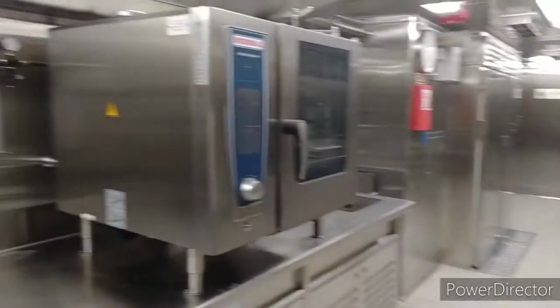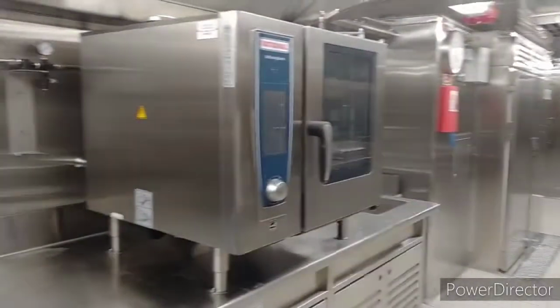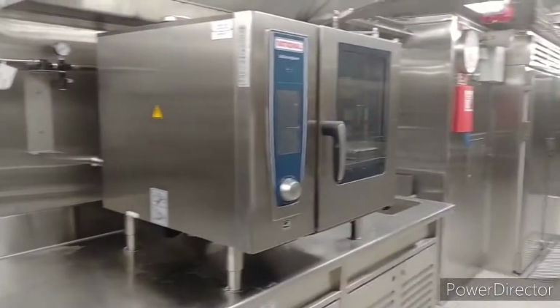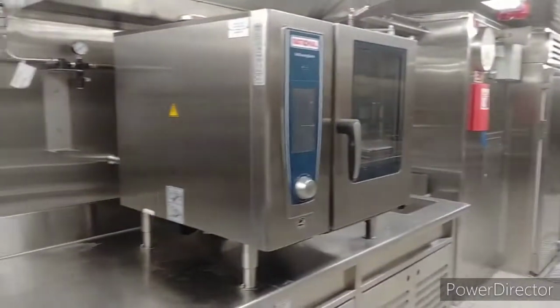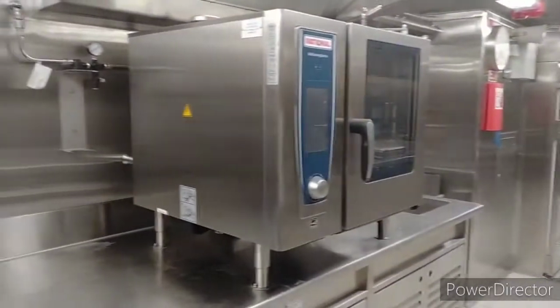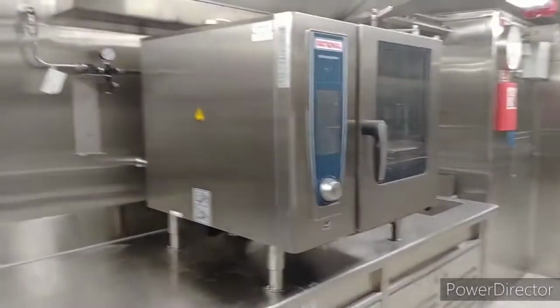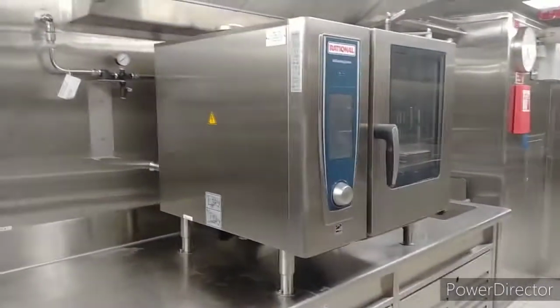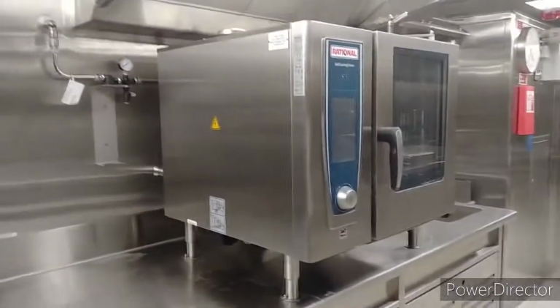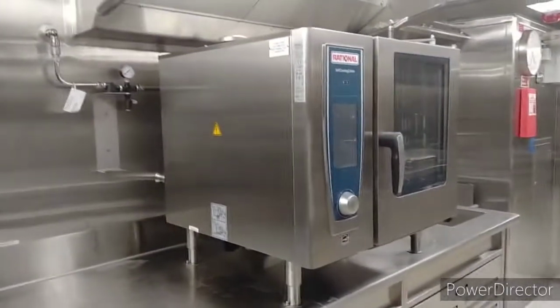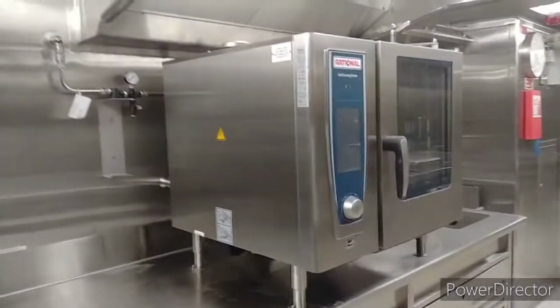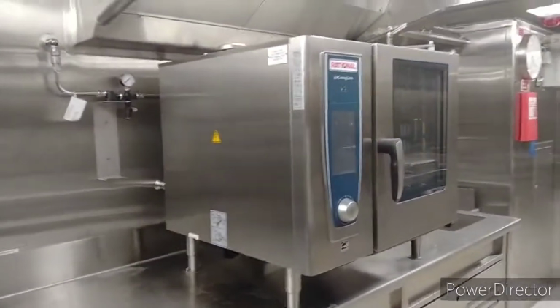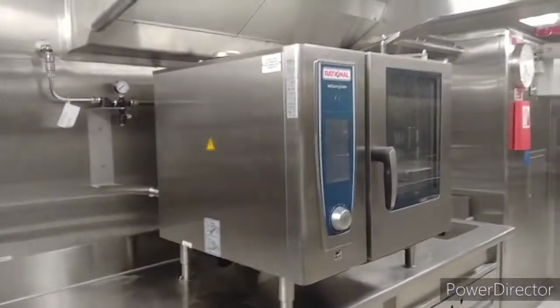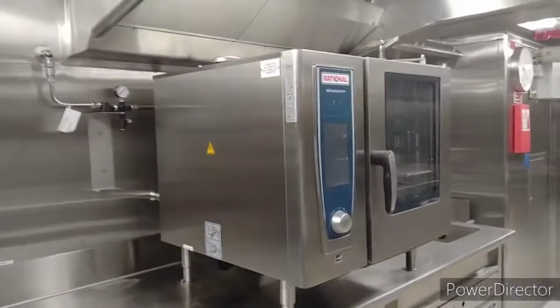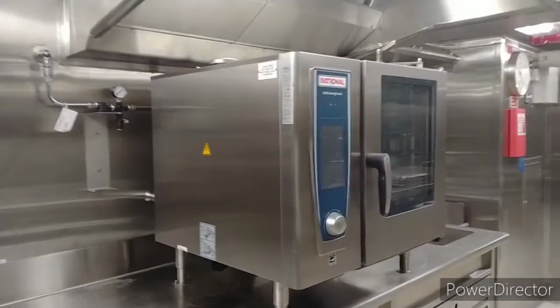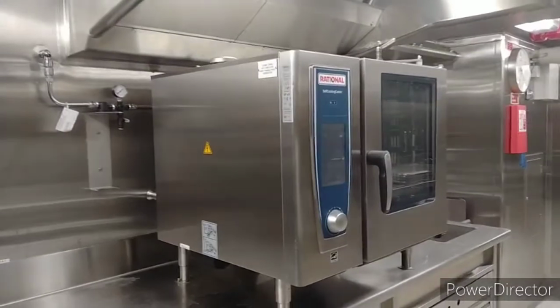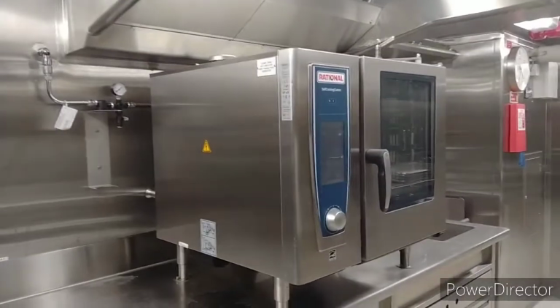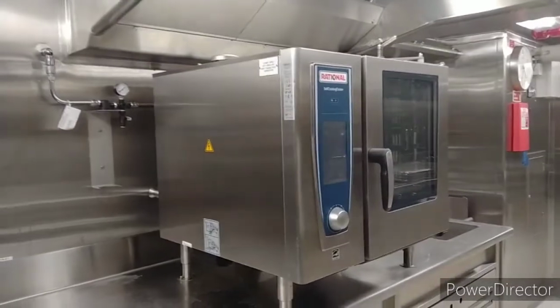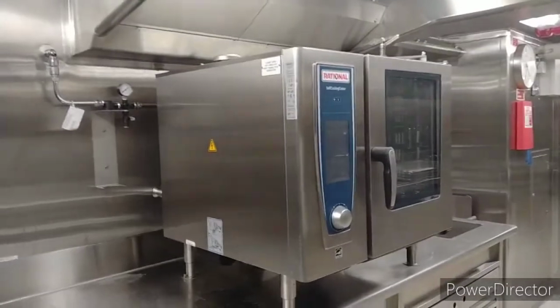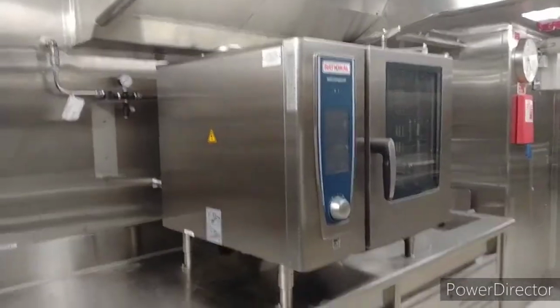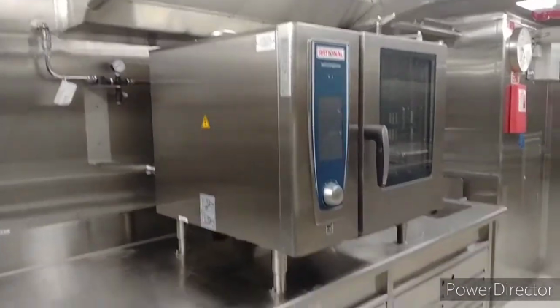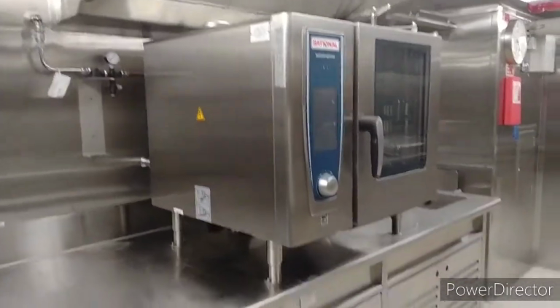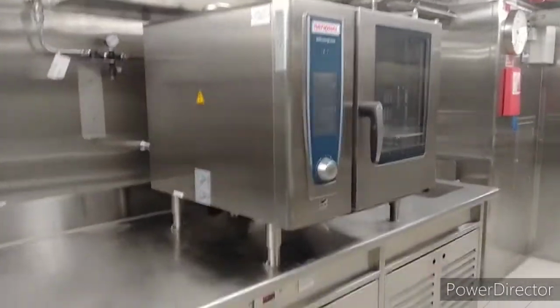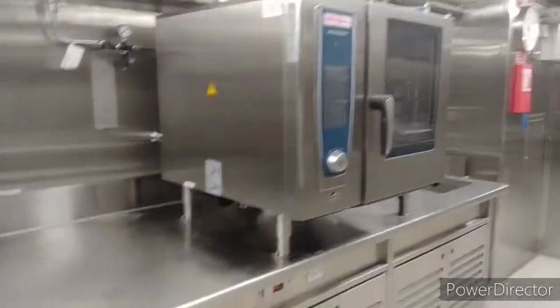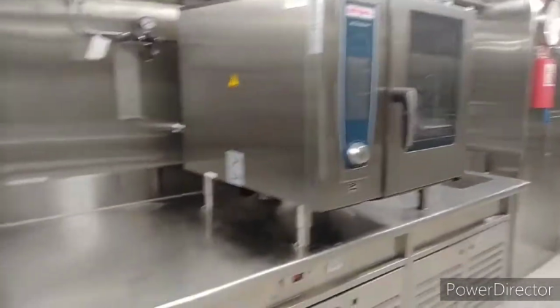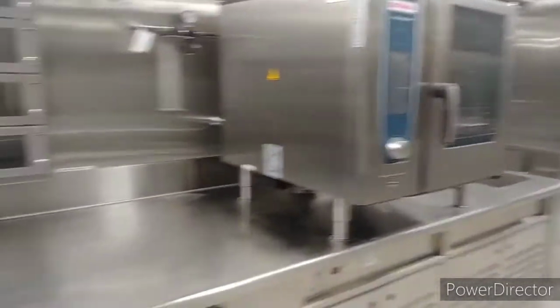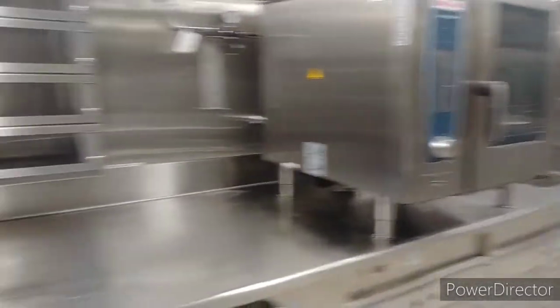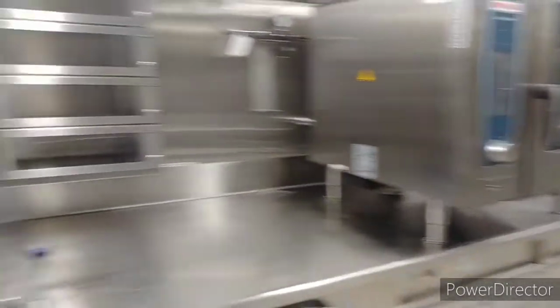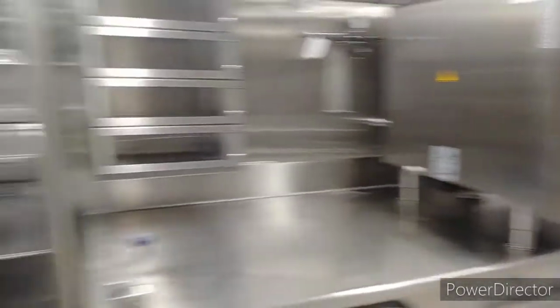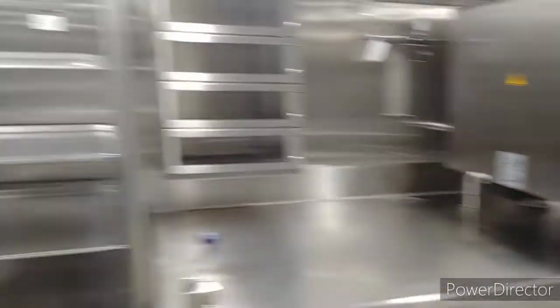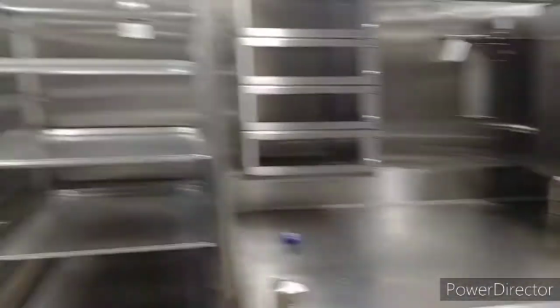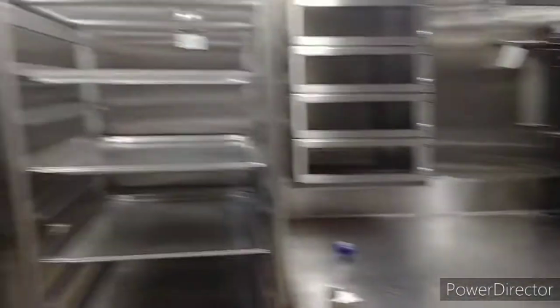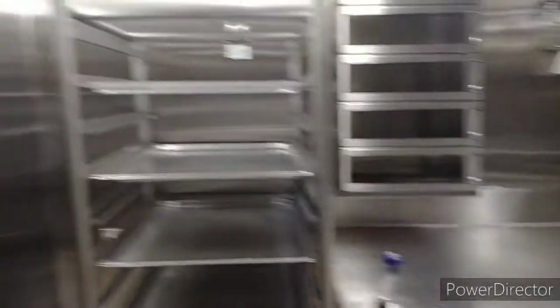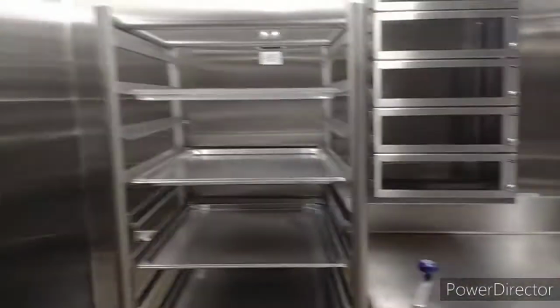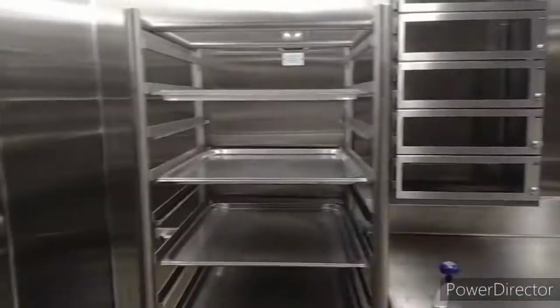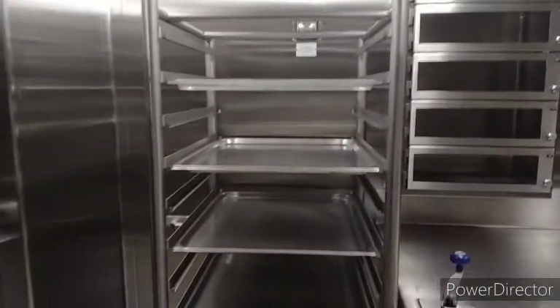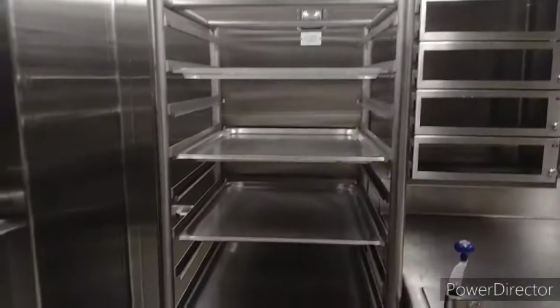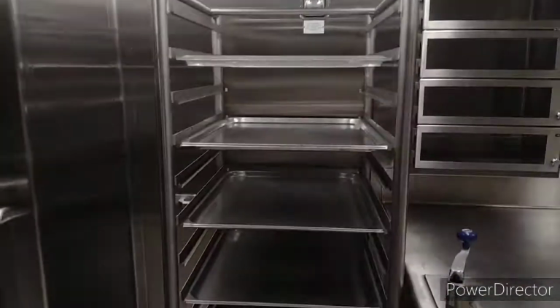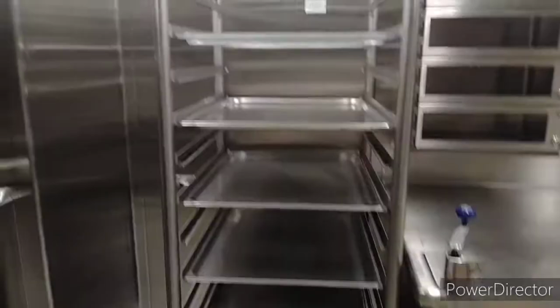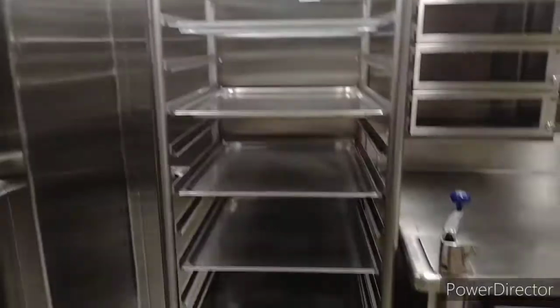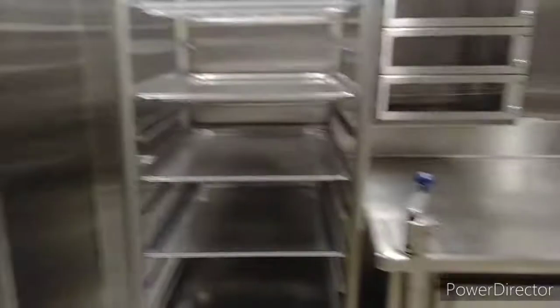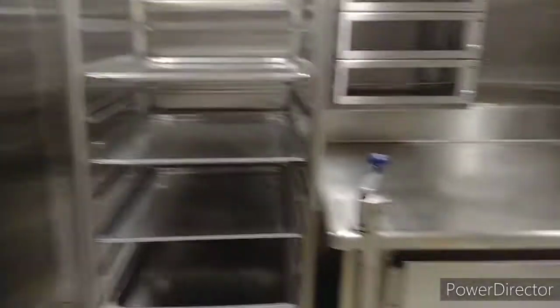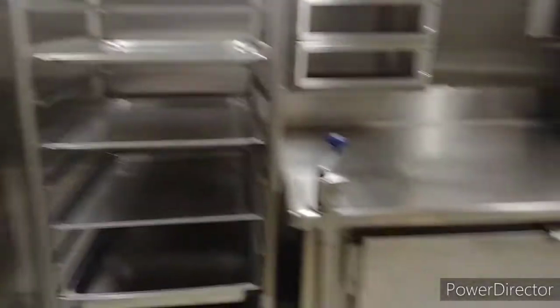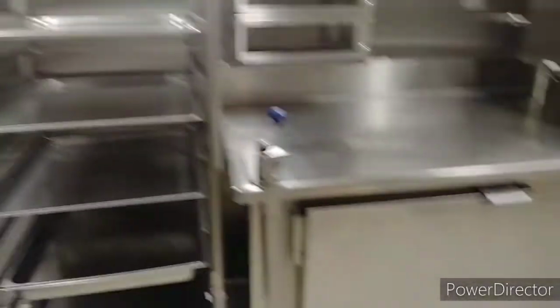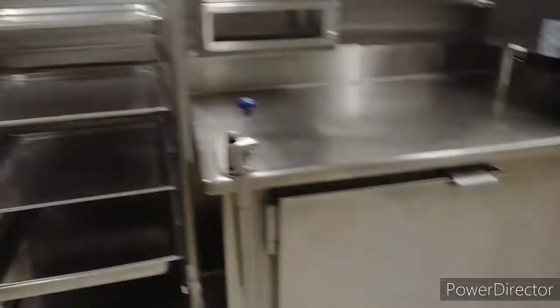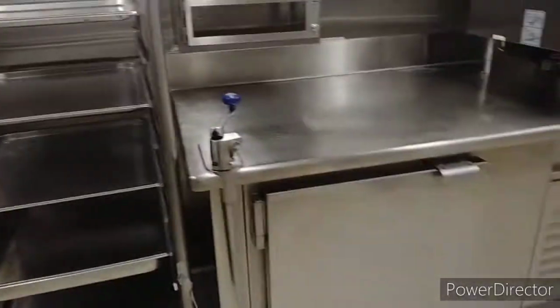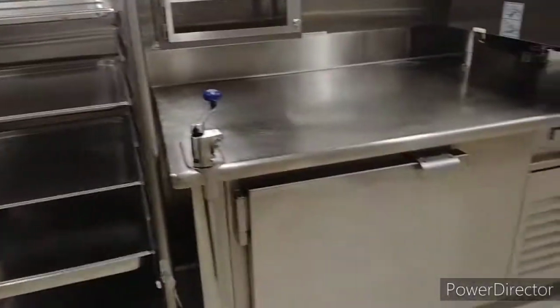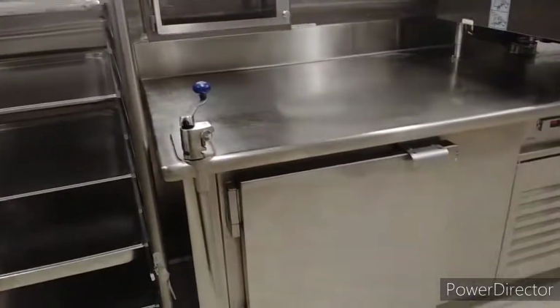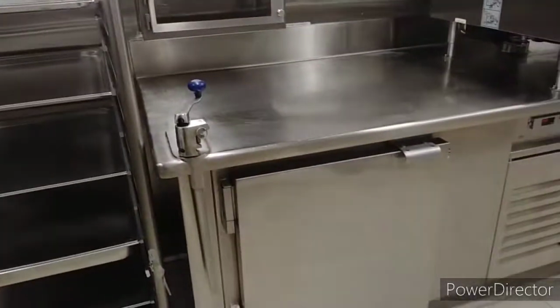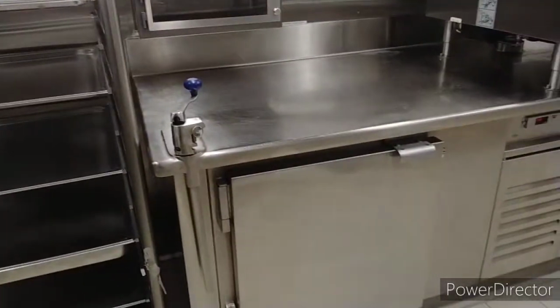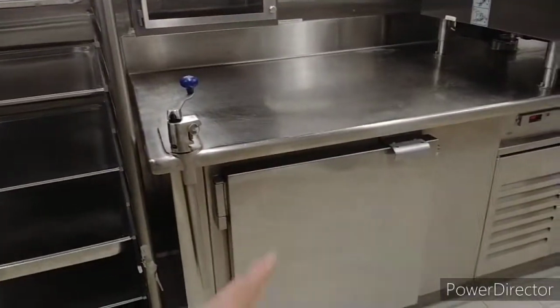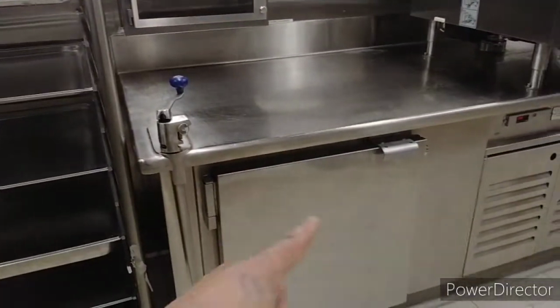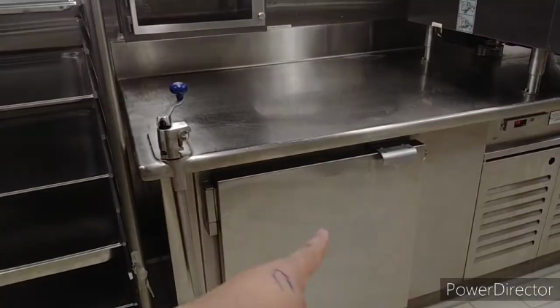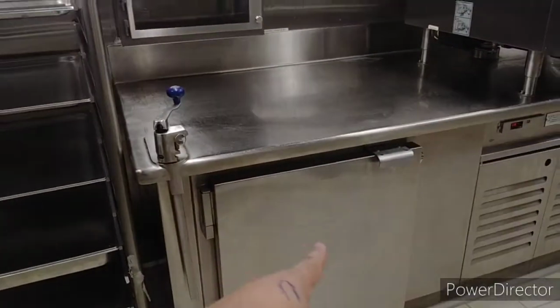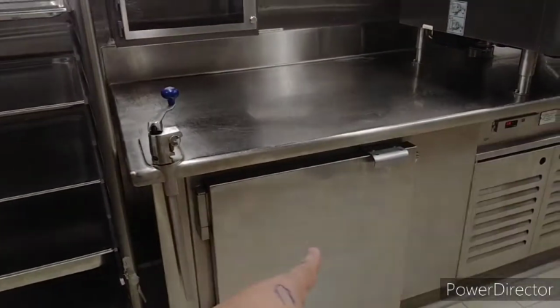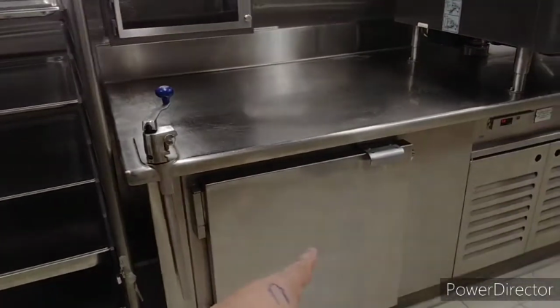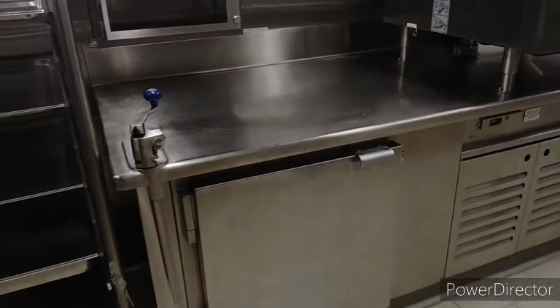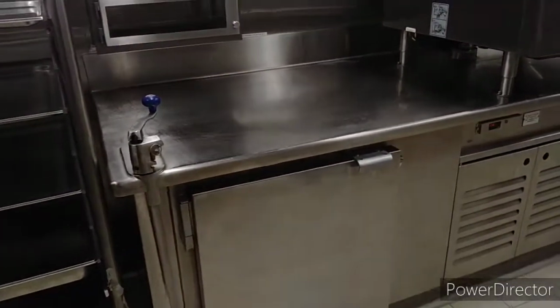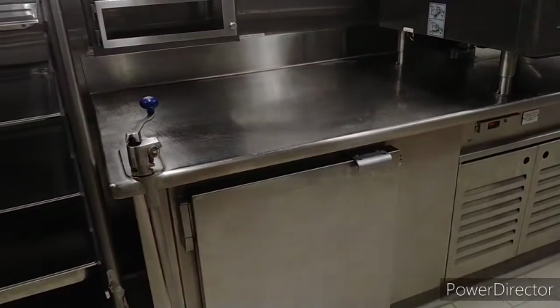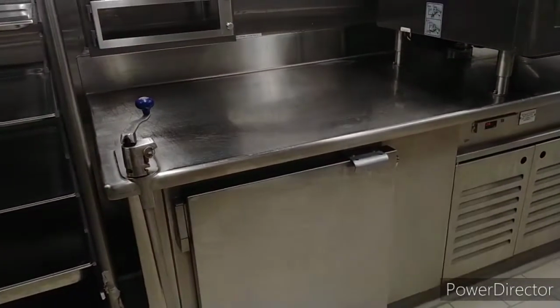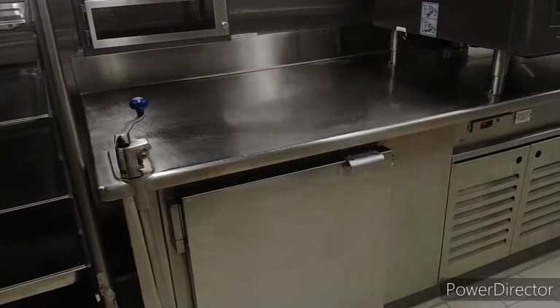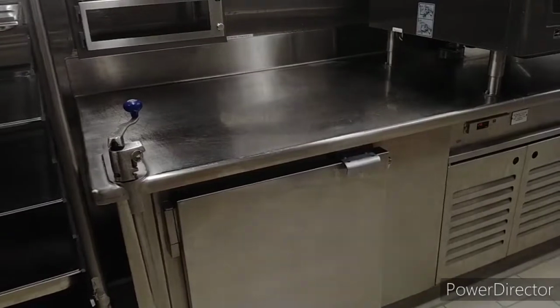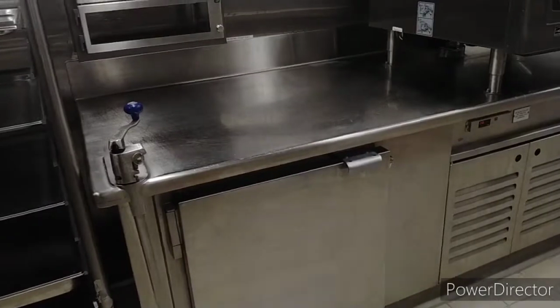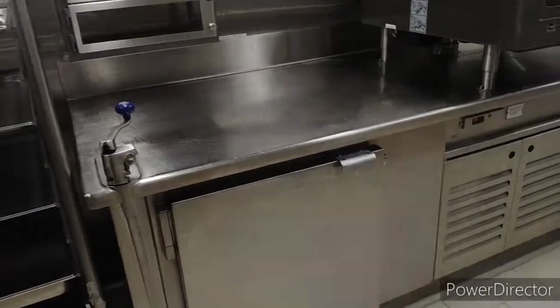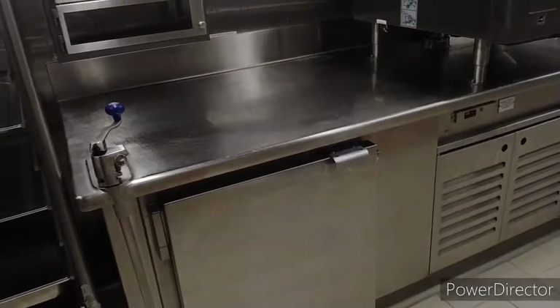This is our combi oven, used for roasting and steaming. And this is our mini freezer.